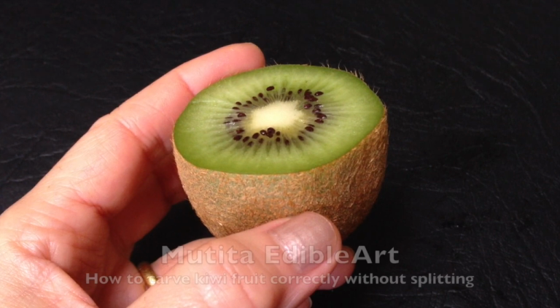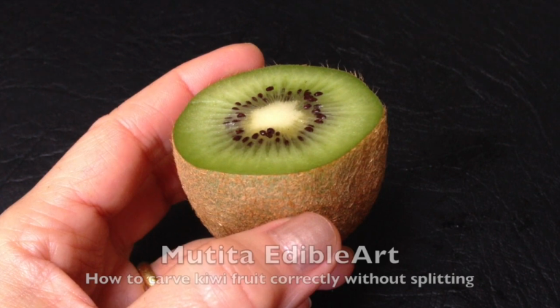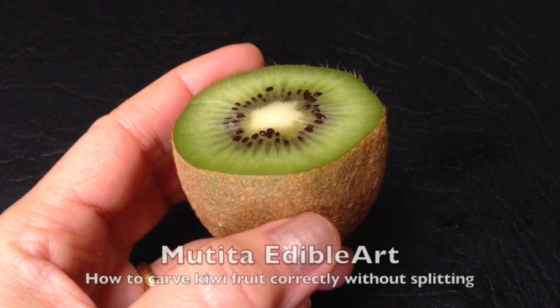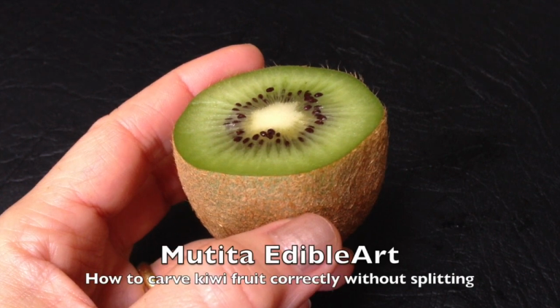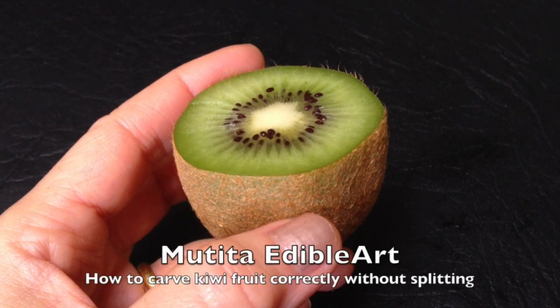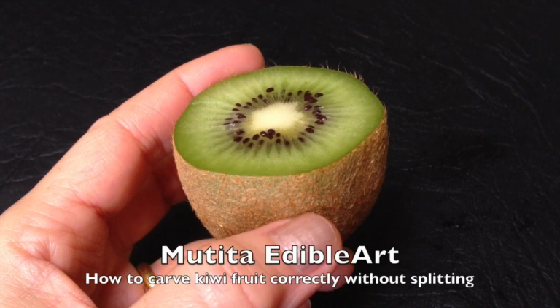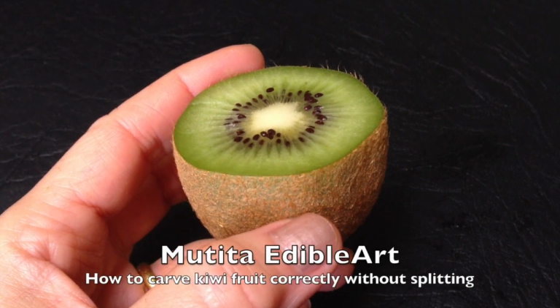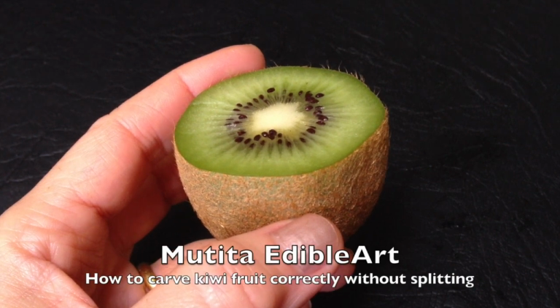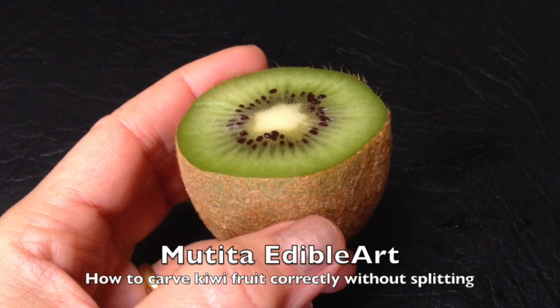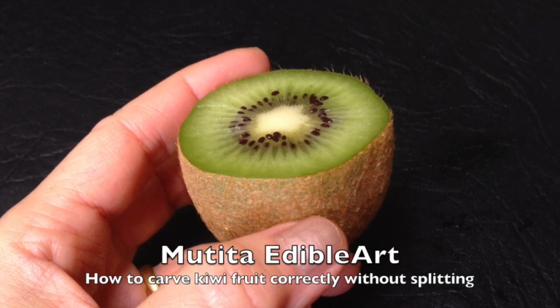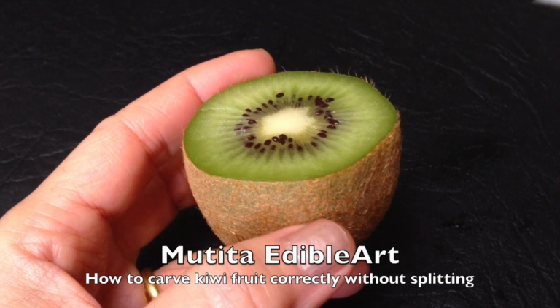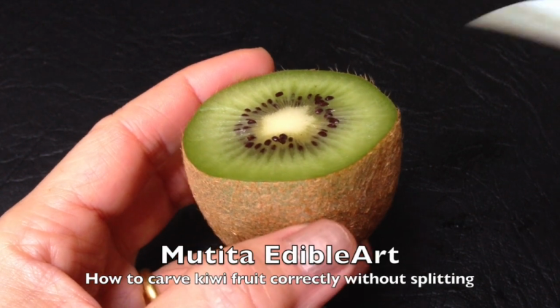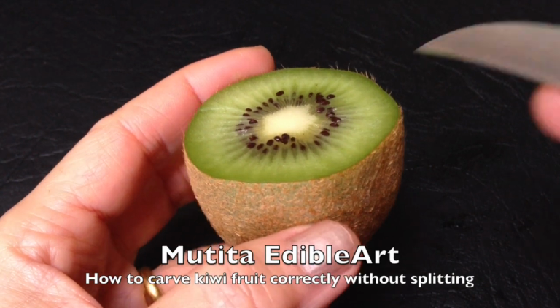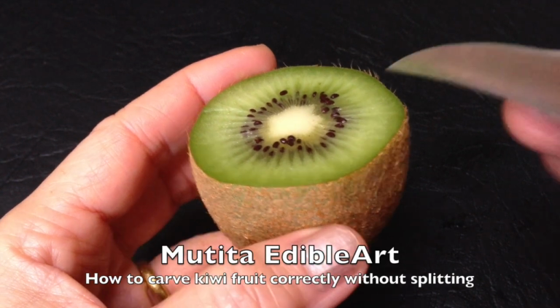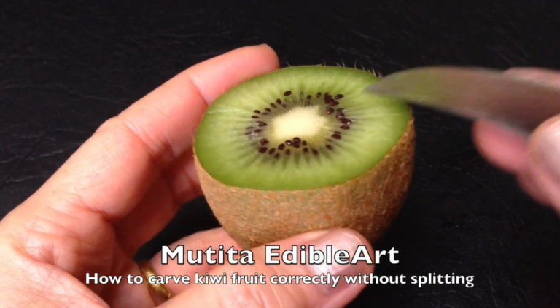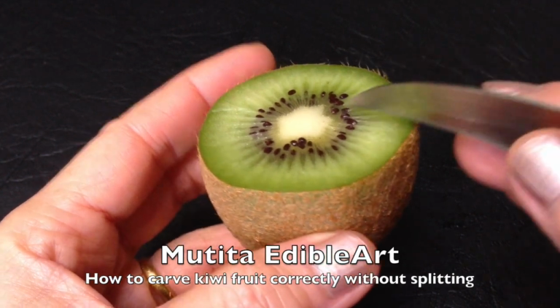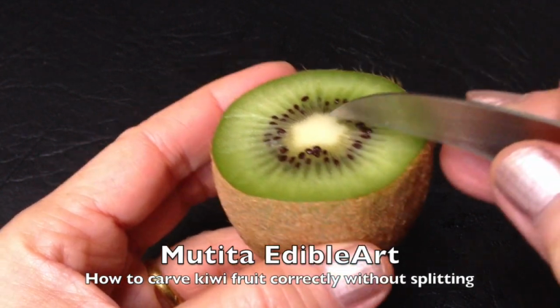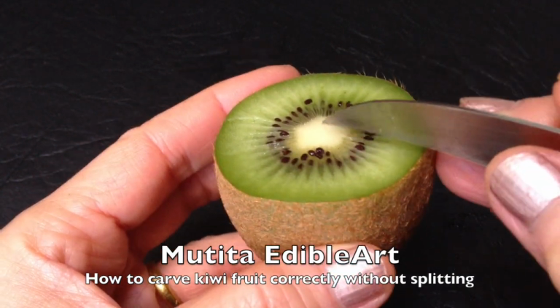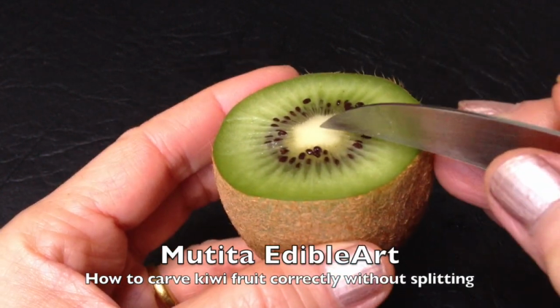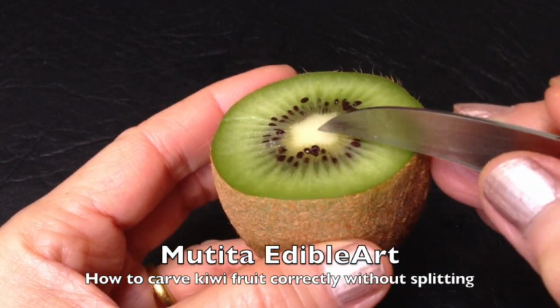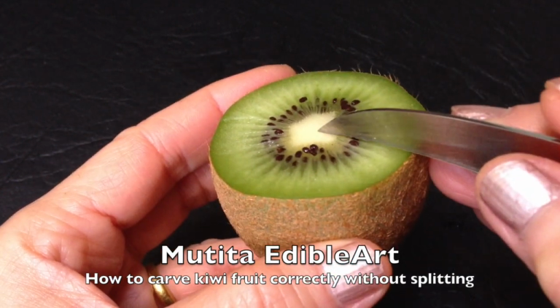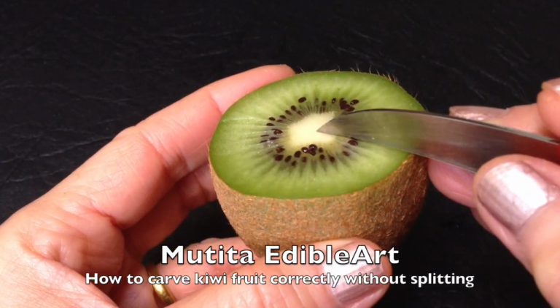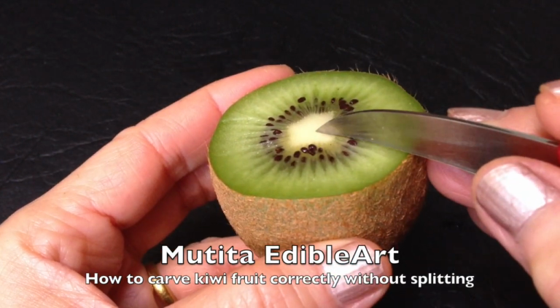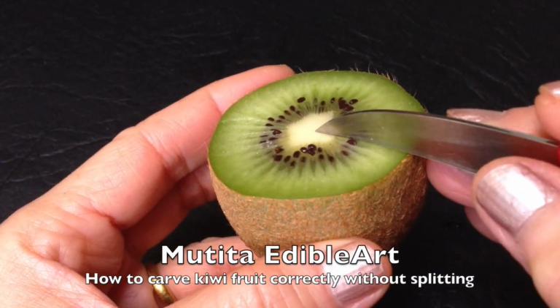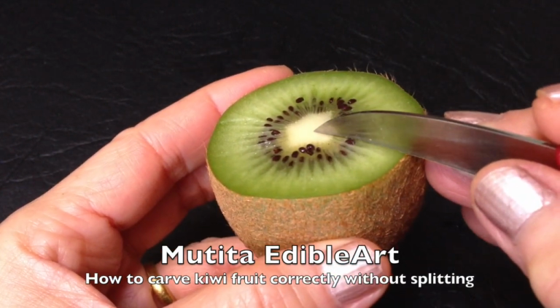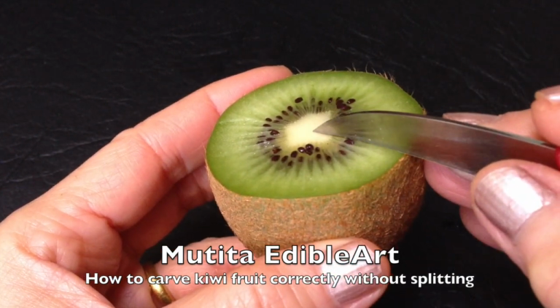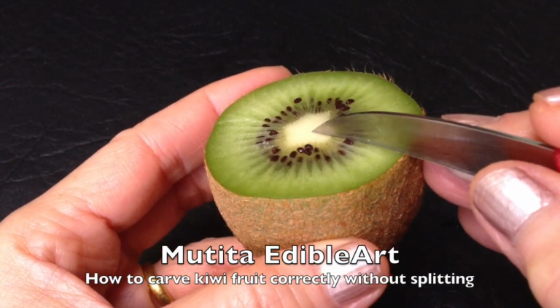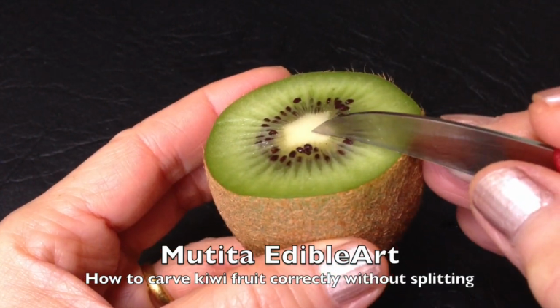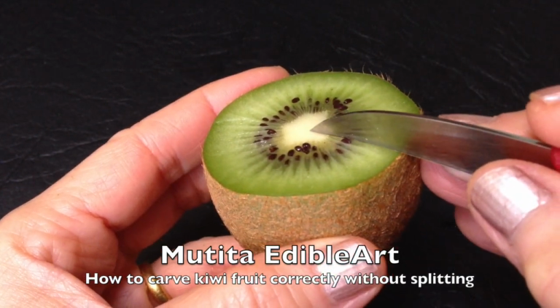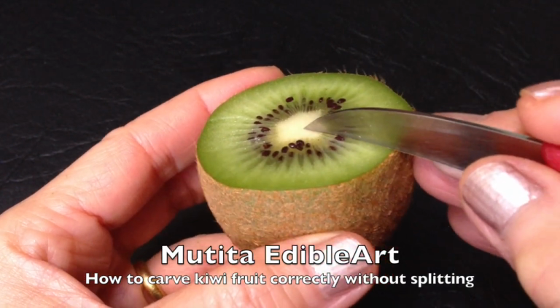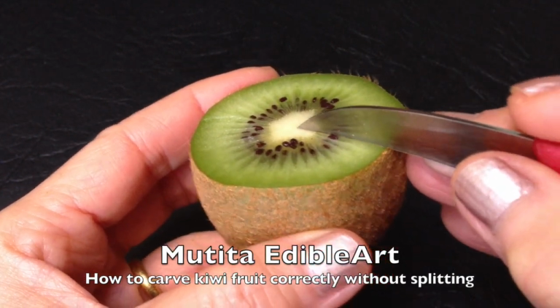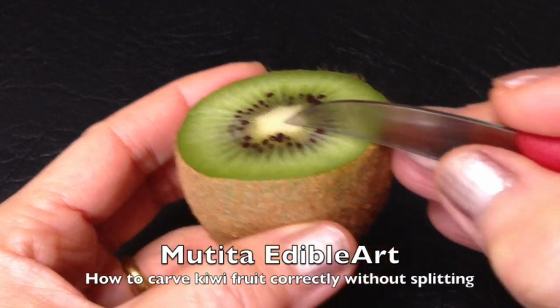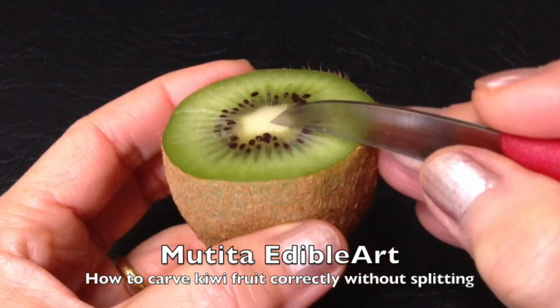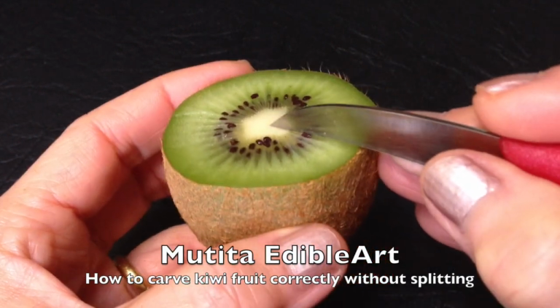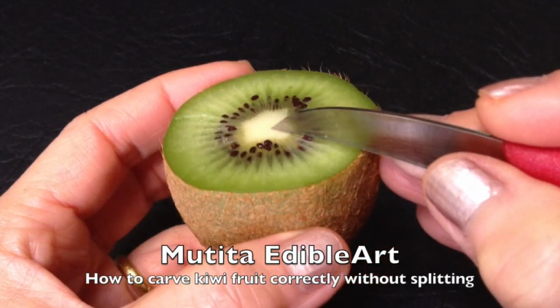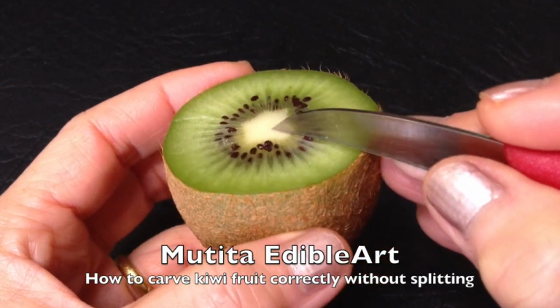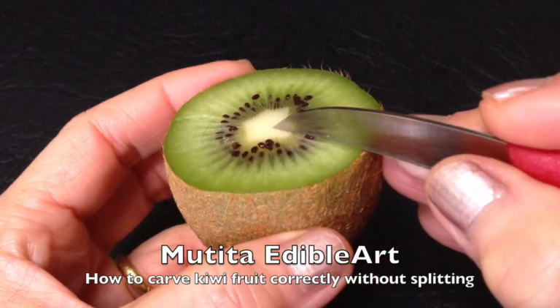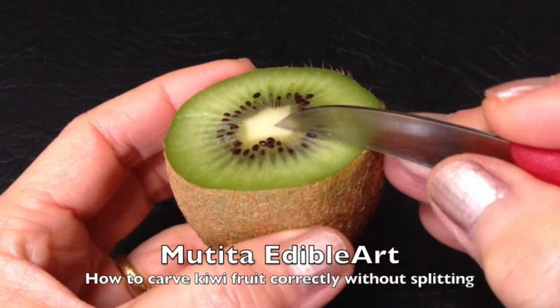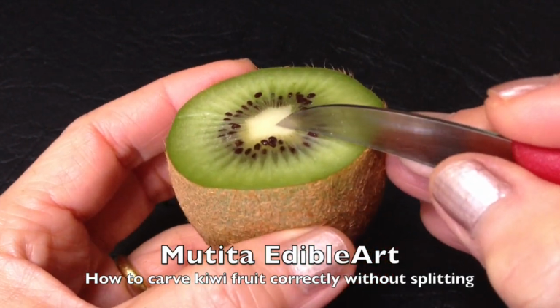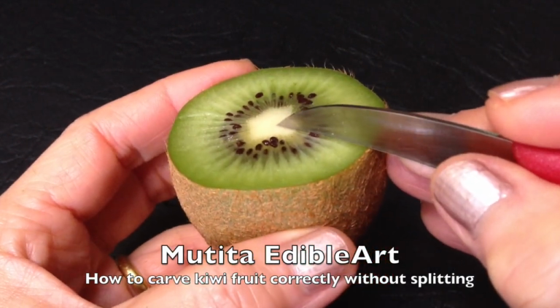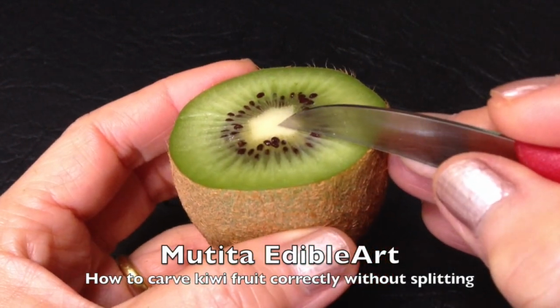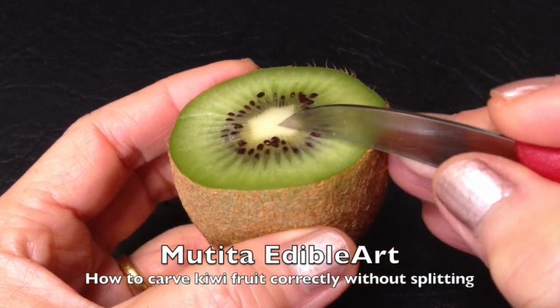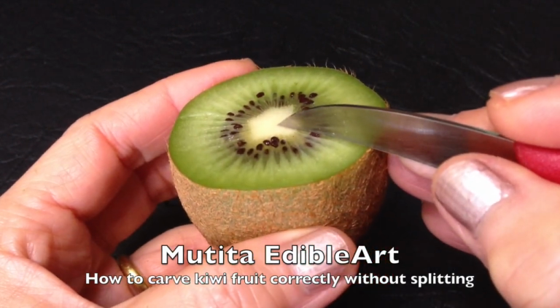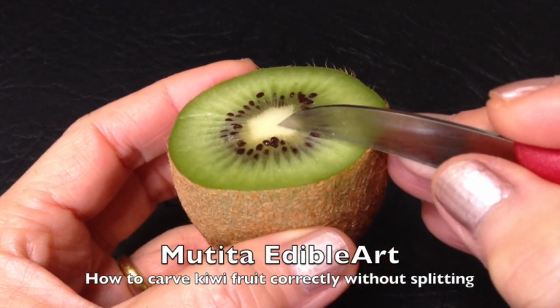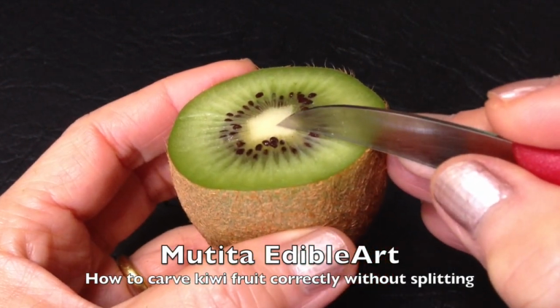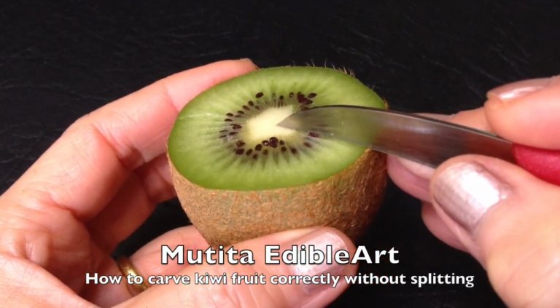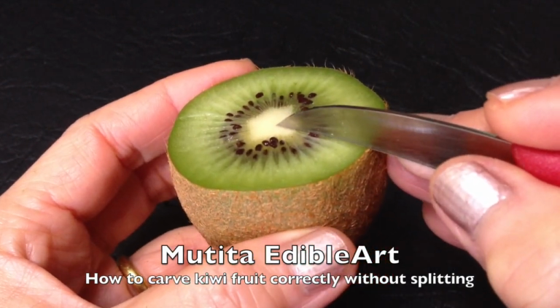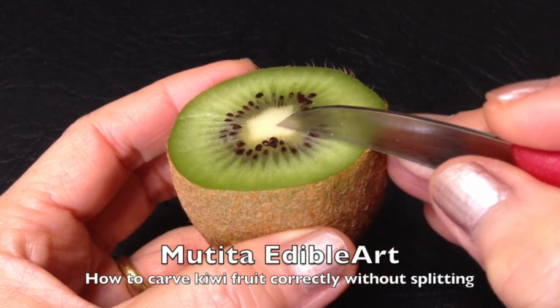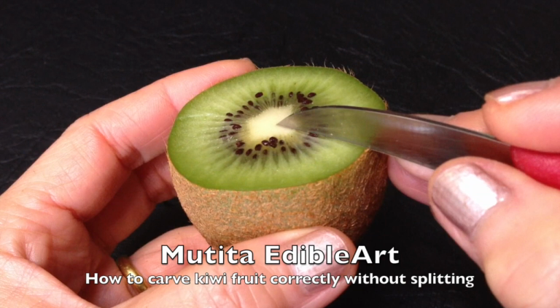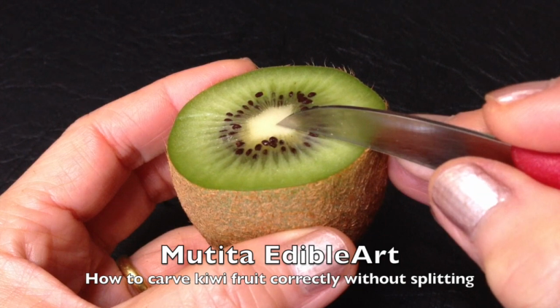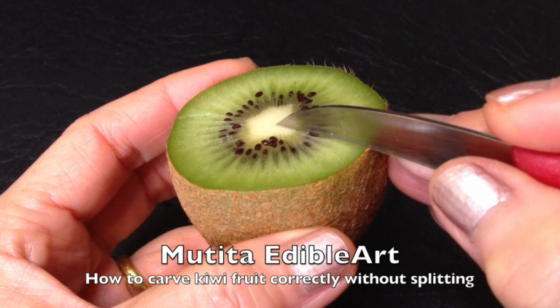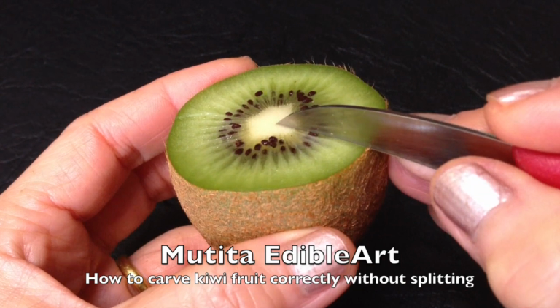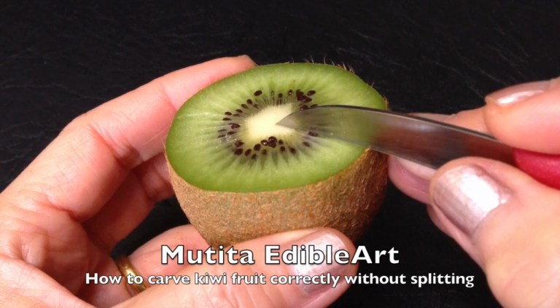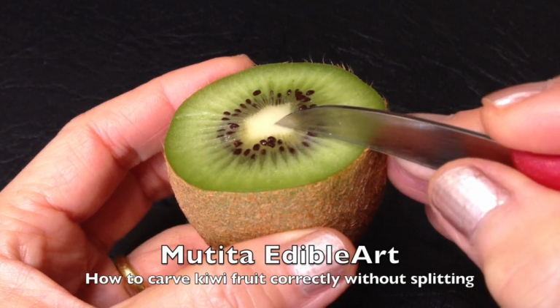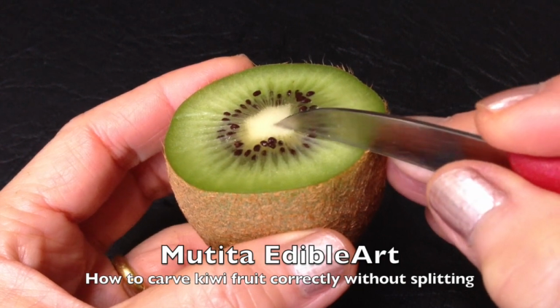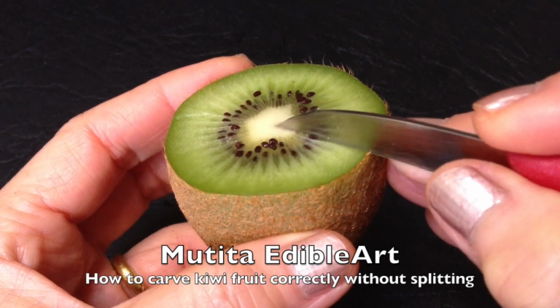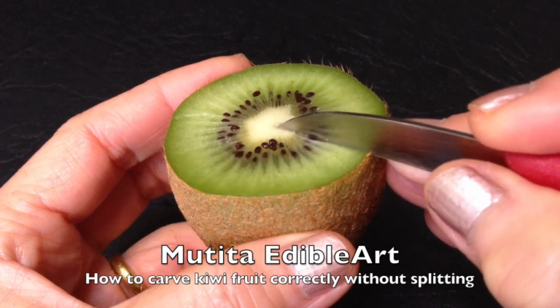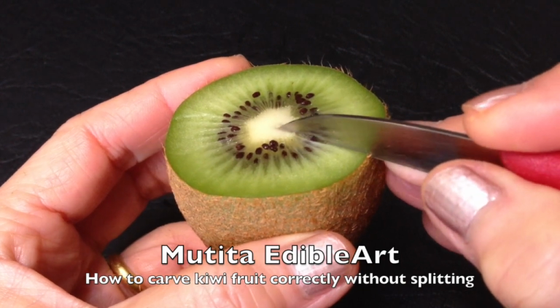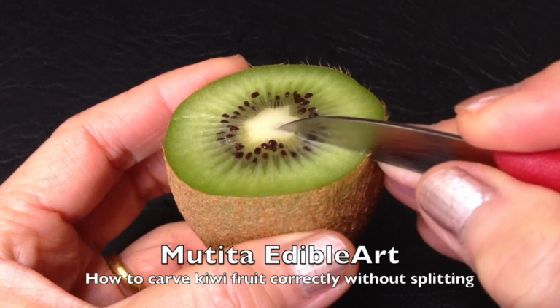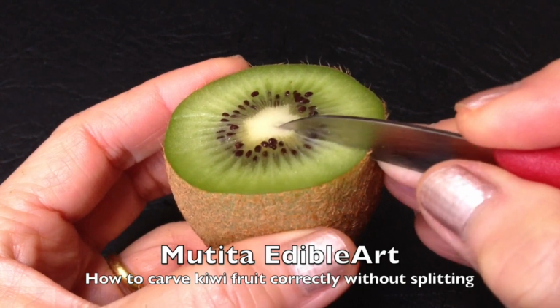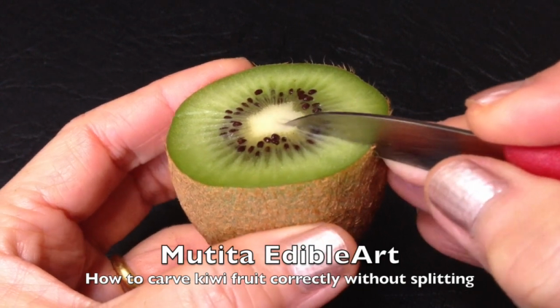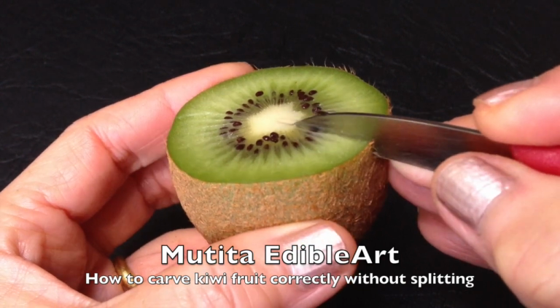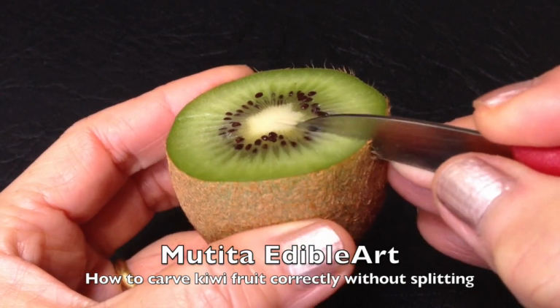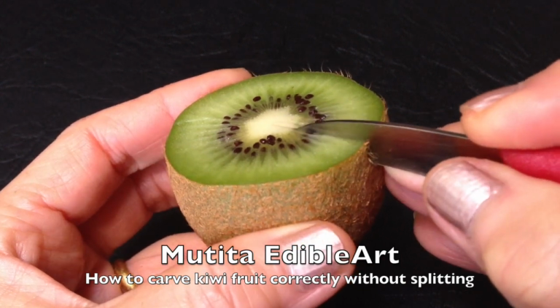Swadhi kha. Welcome to carving technique lesson 4: how to carve ghibi fruit correctly without splitting.